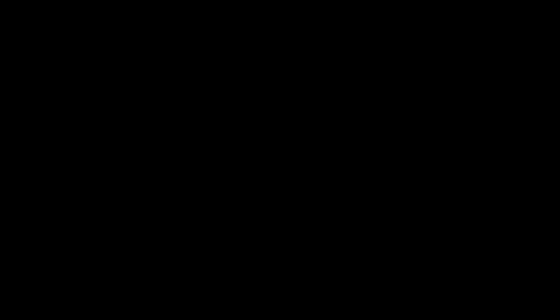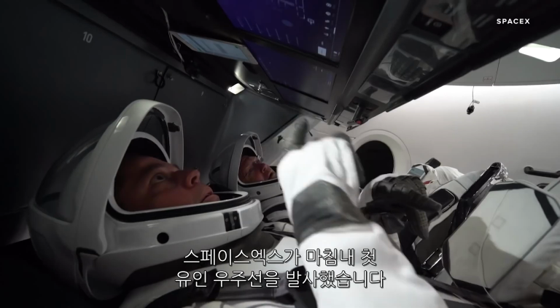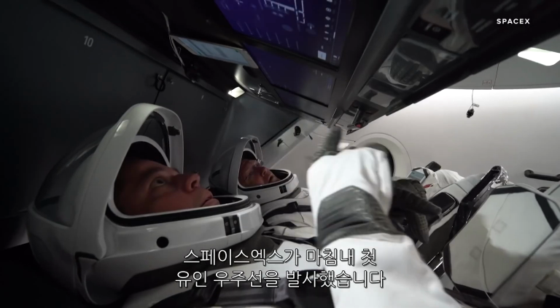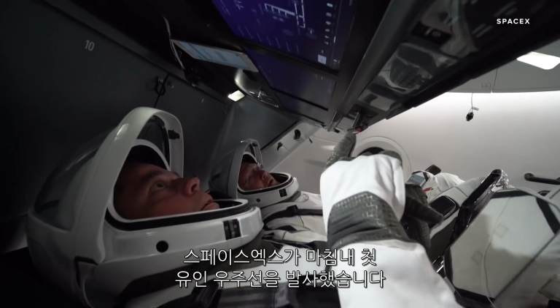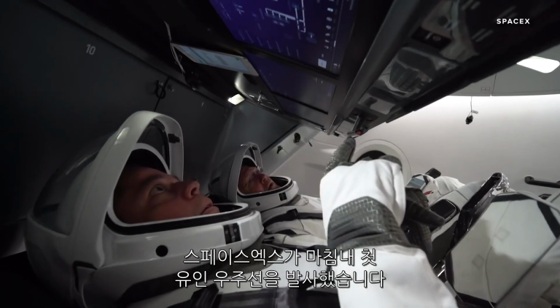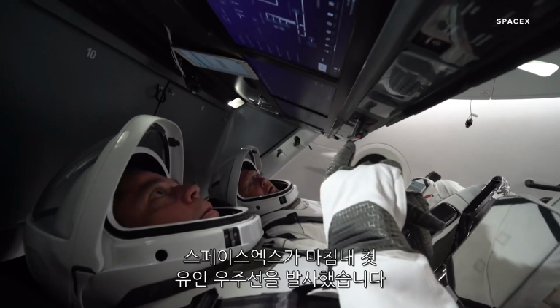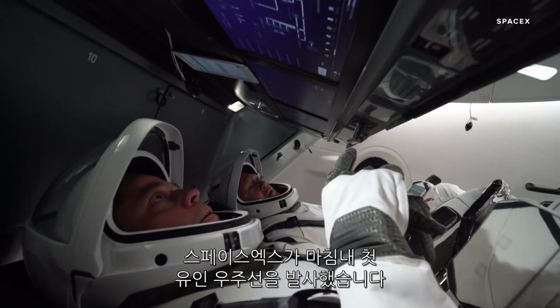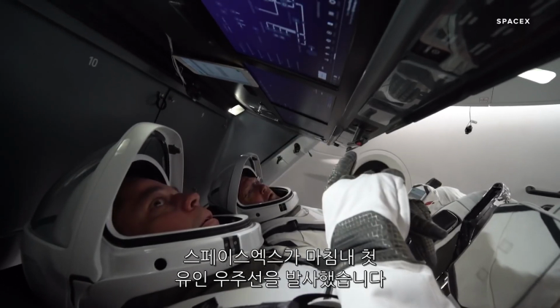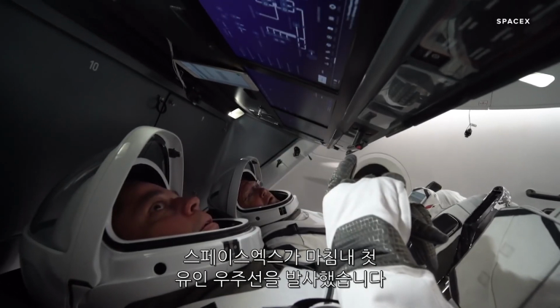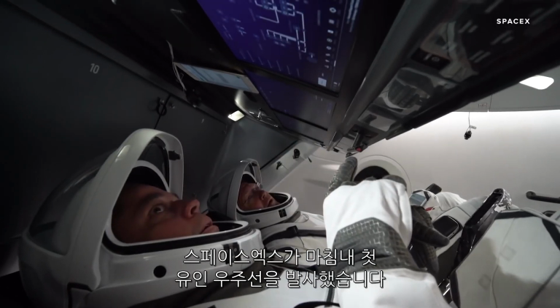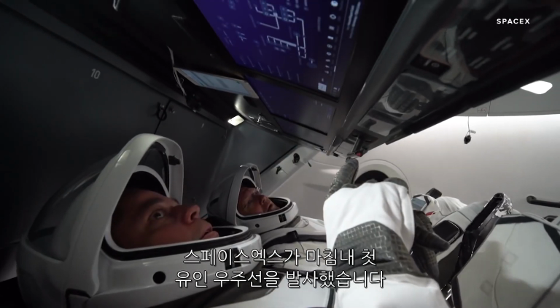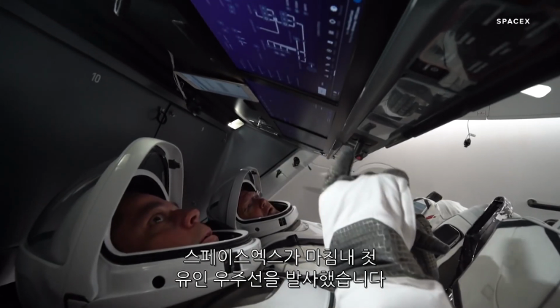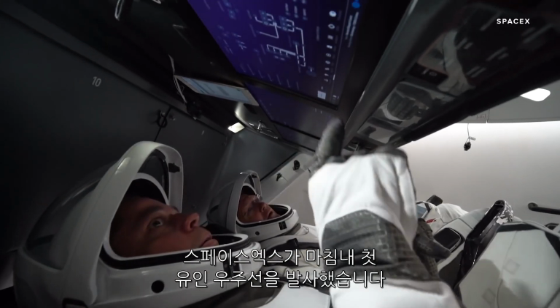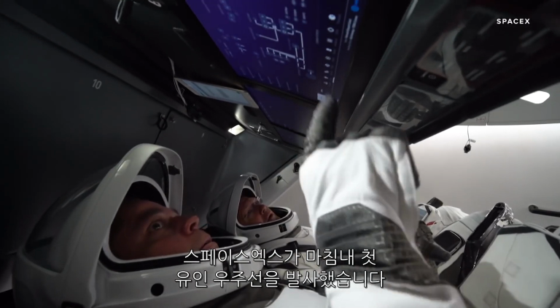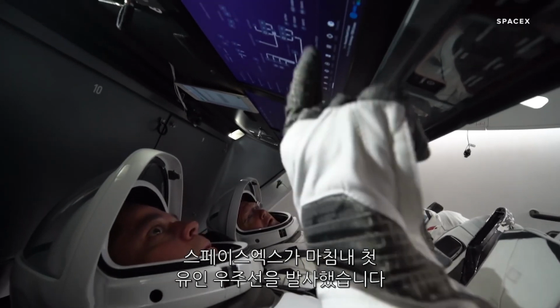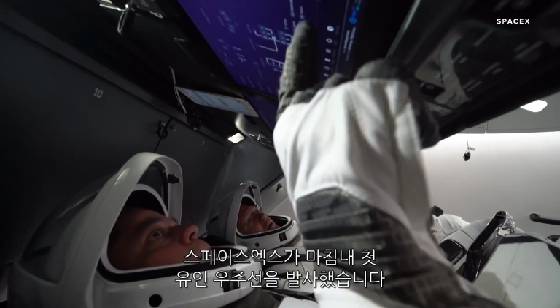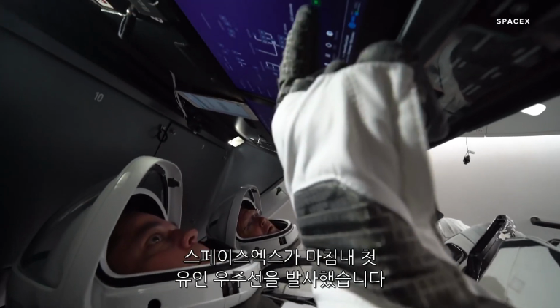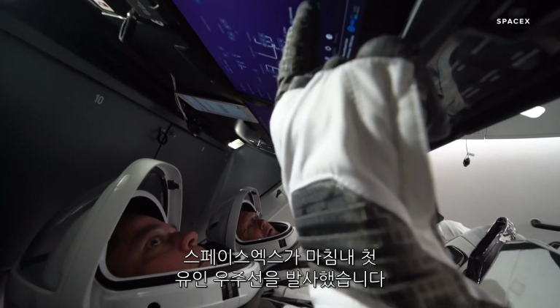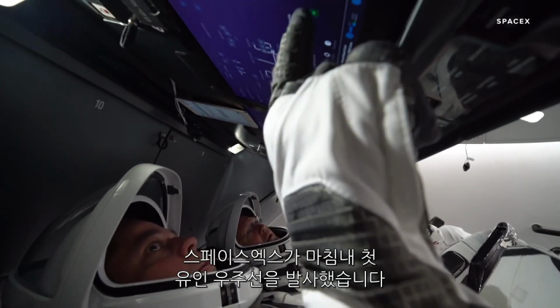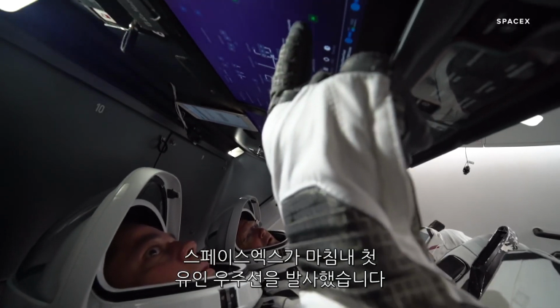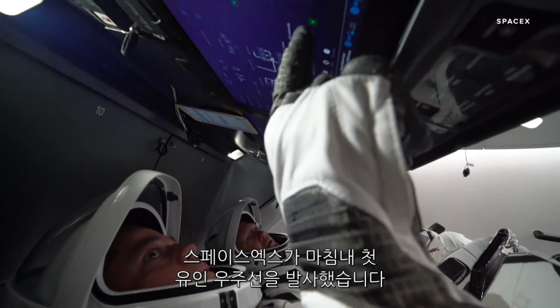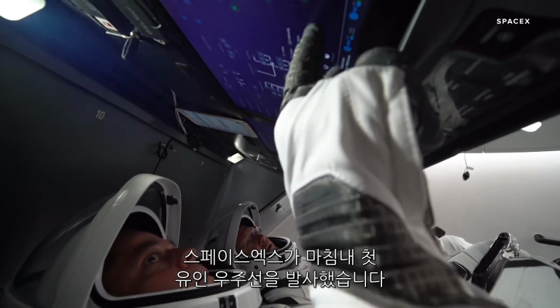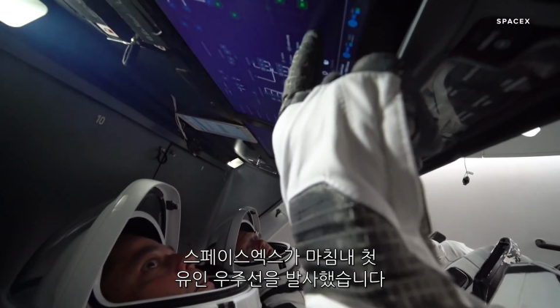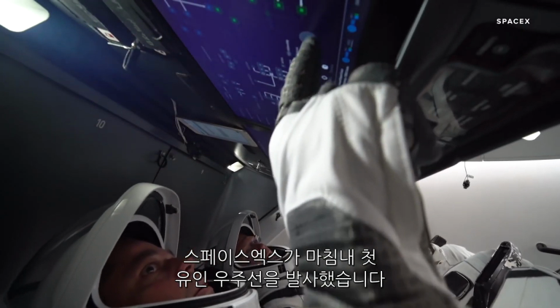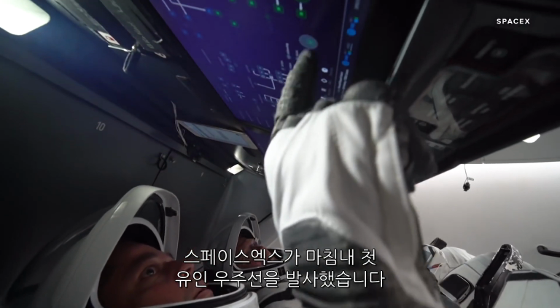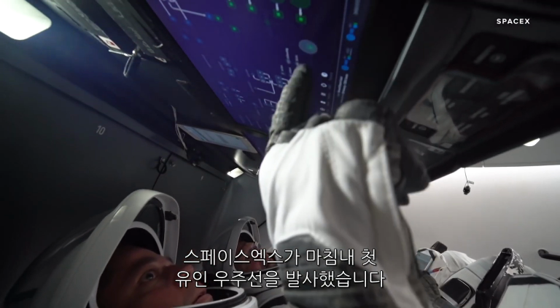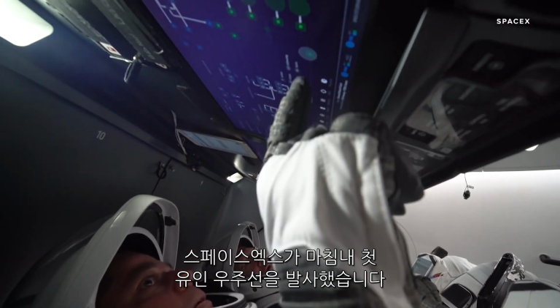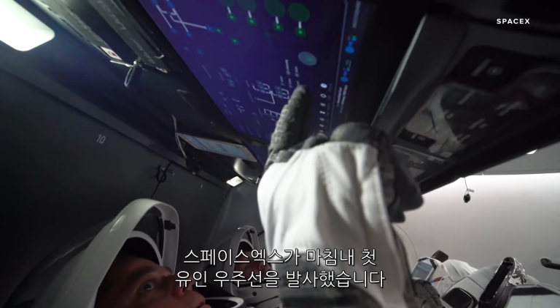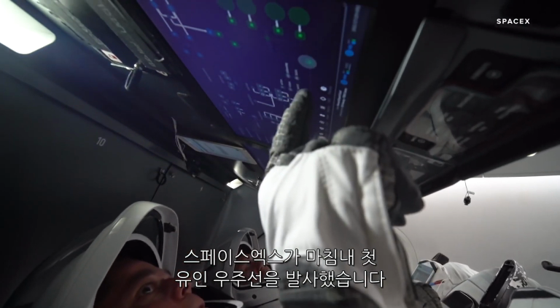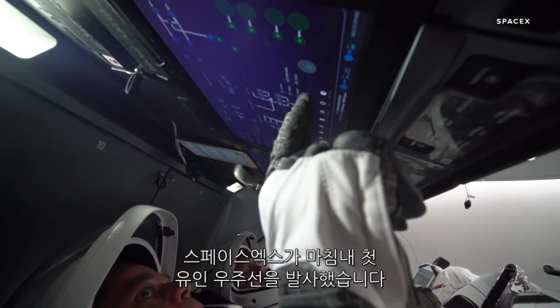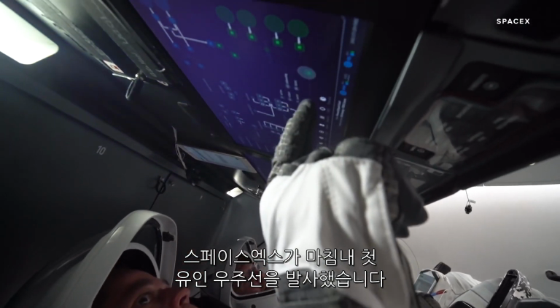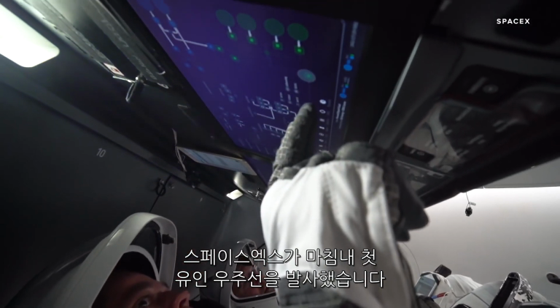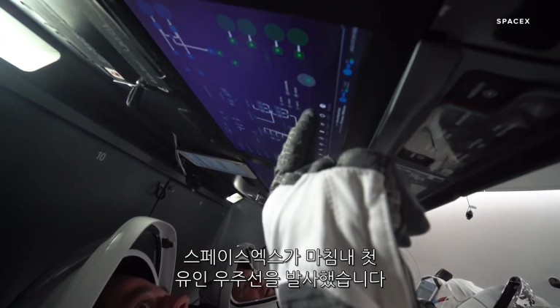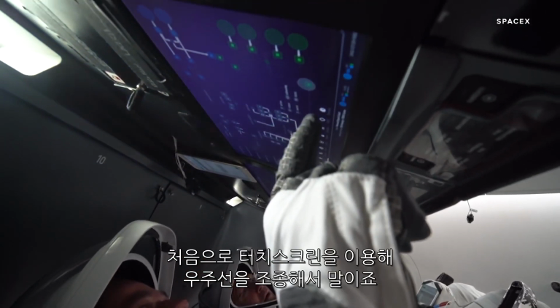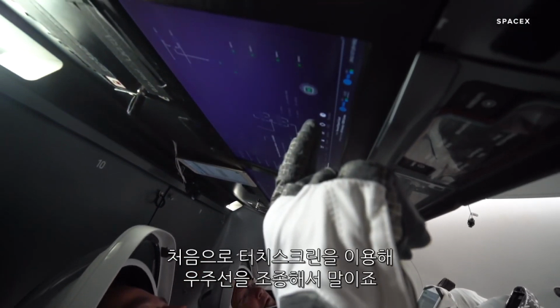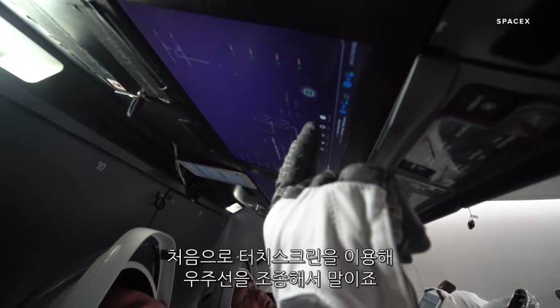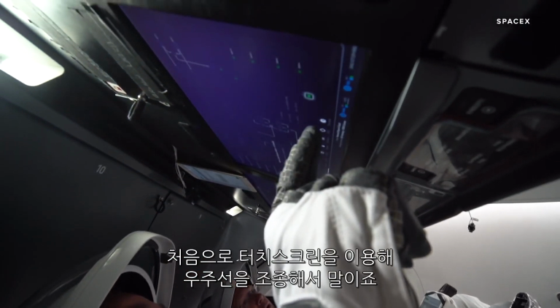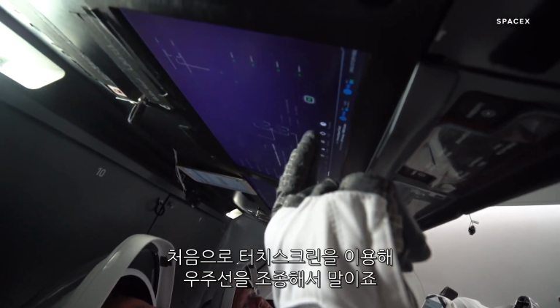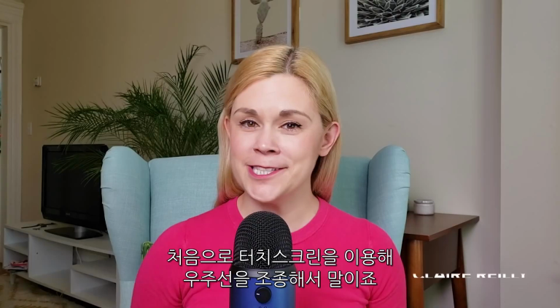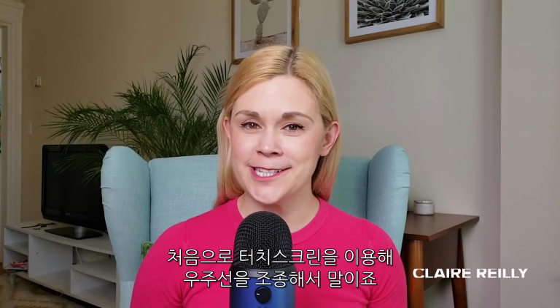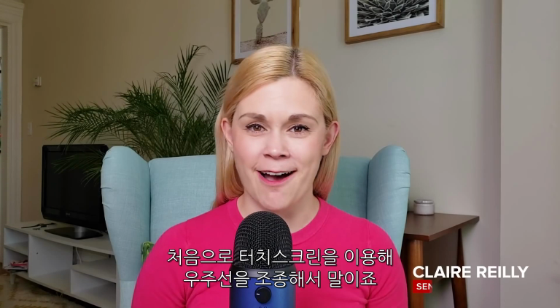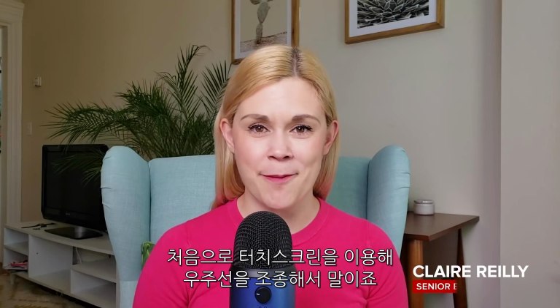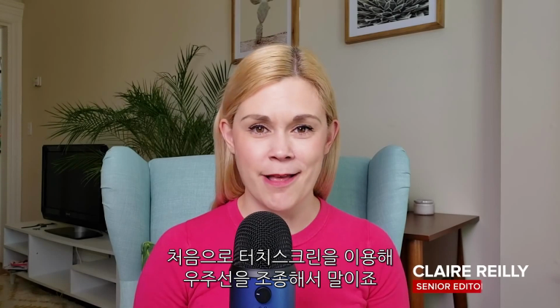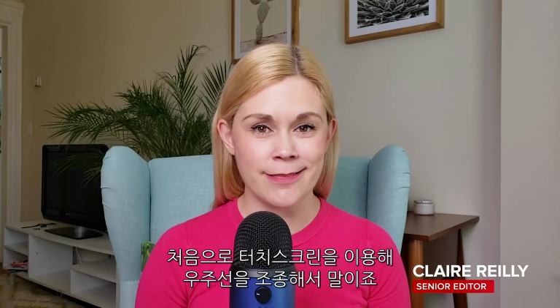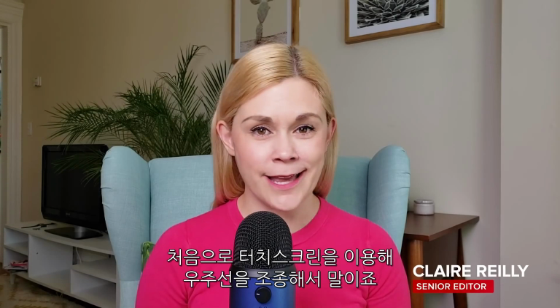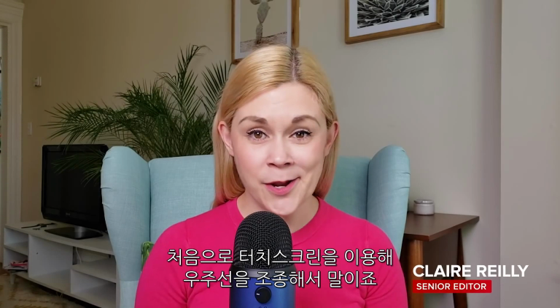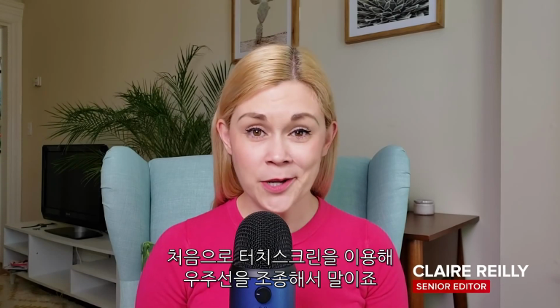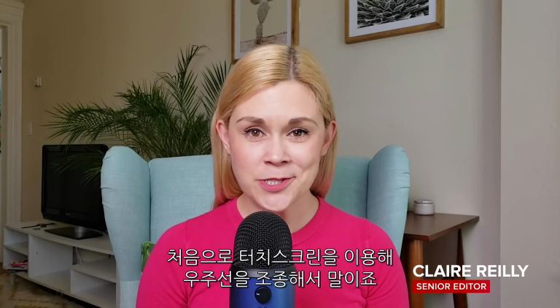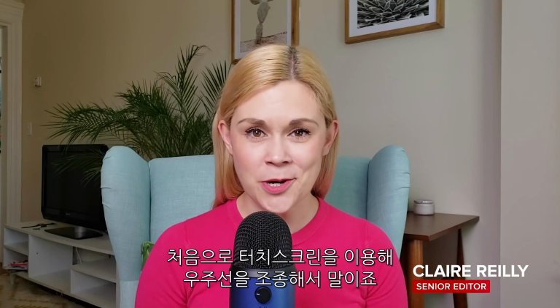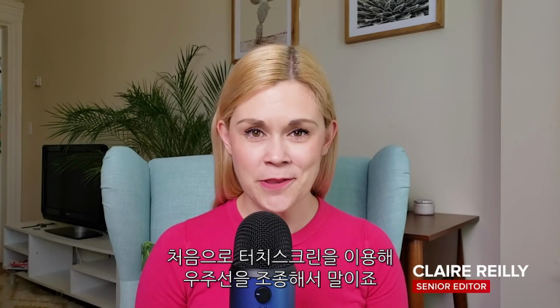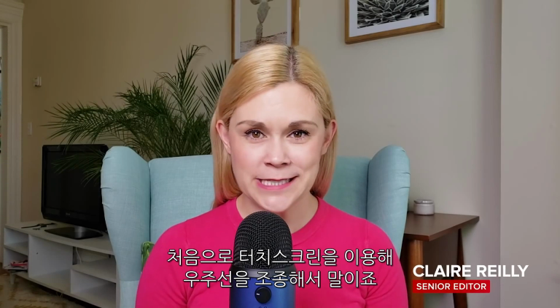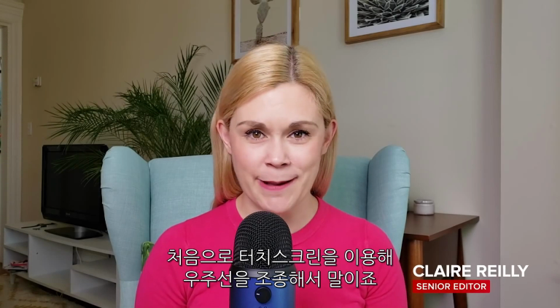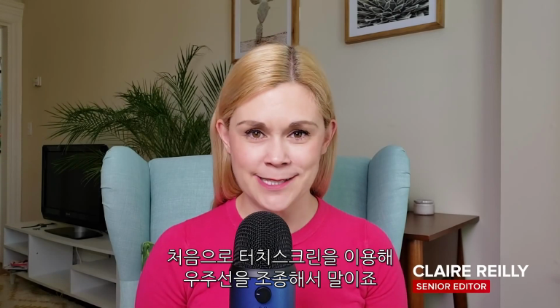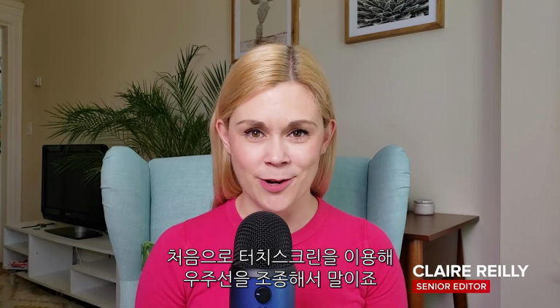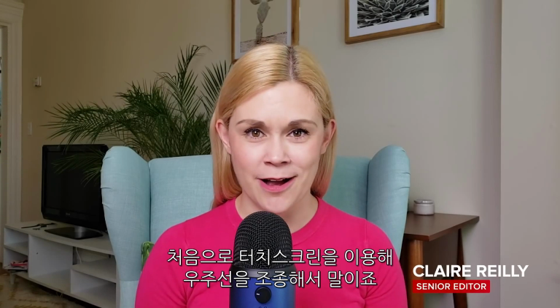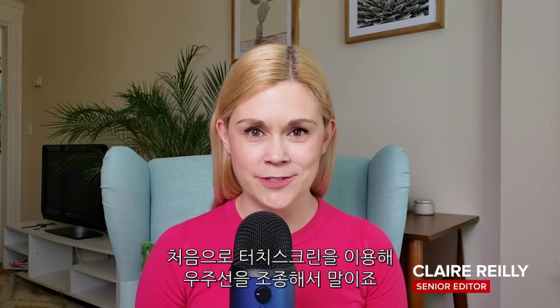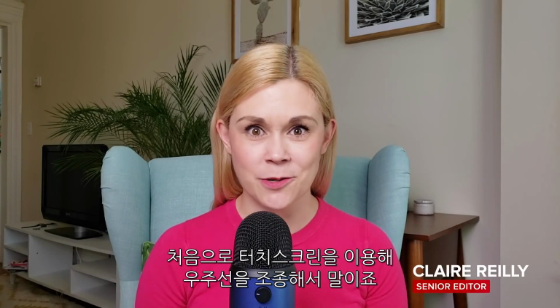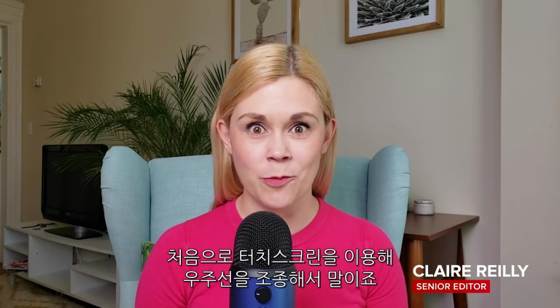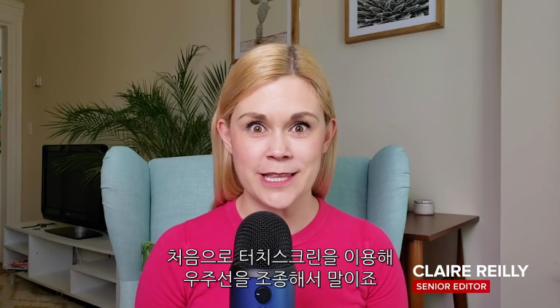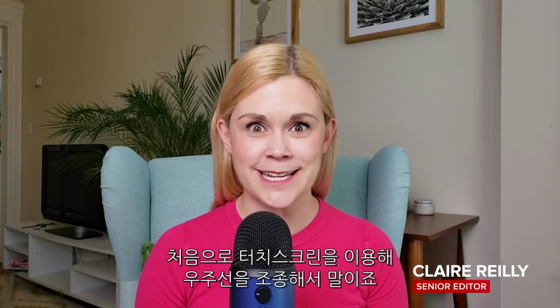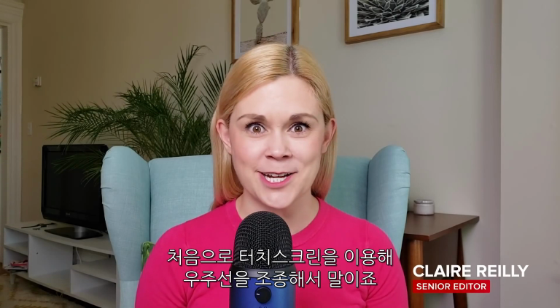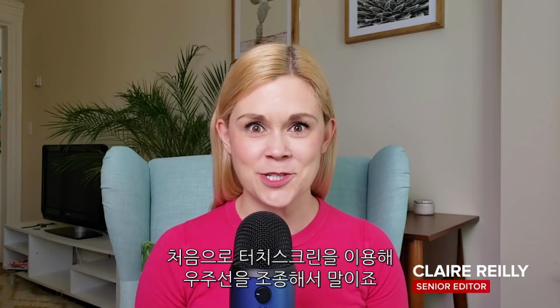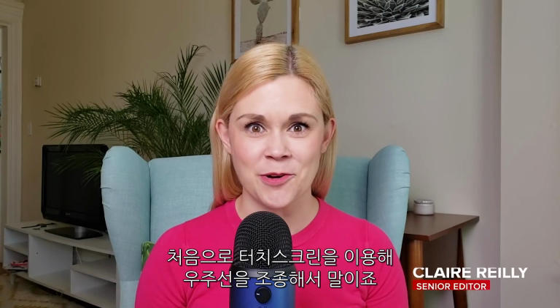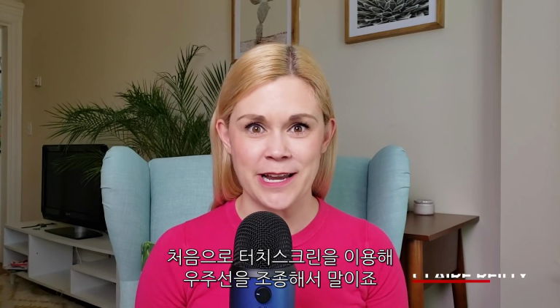SpaceX is finally sending its first astronauts into space, and for the first time they're going to control their spacecraft with a touchscreen.